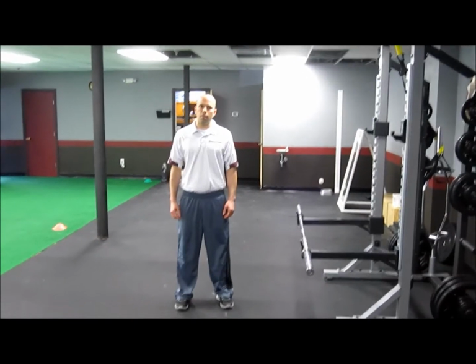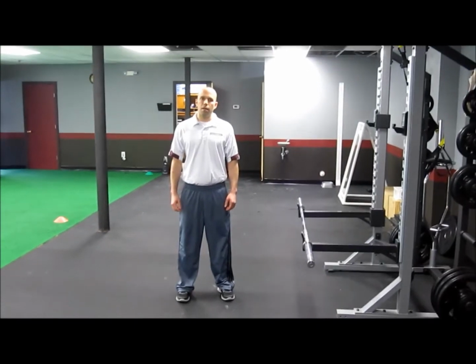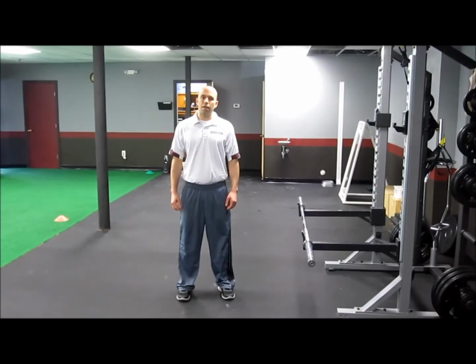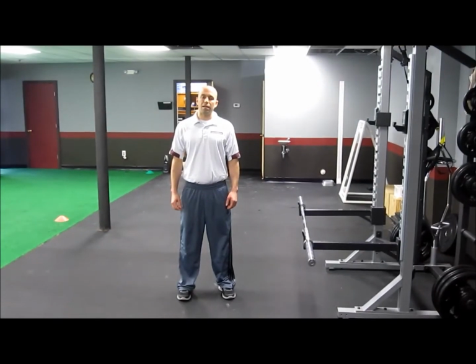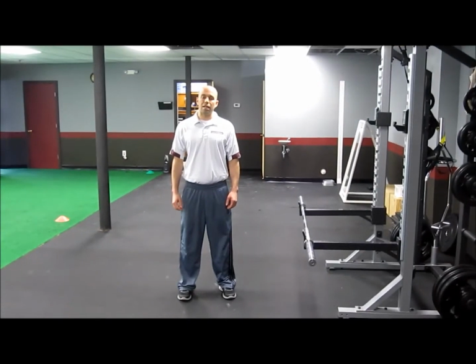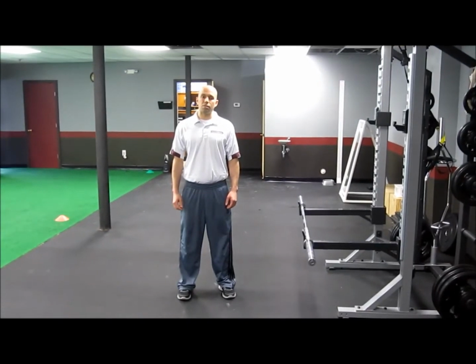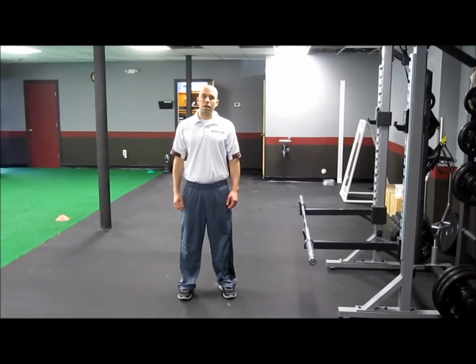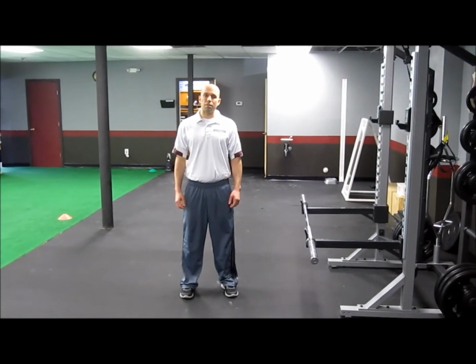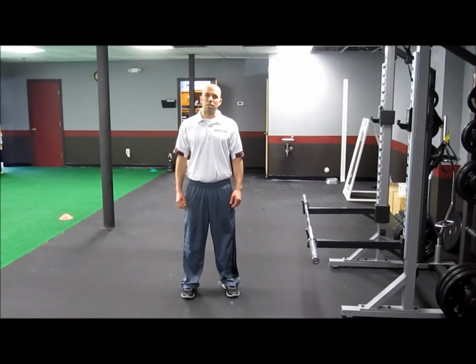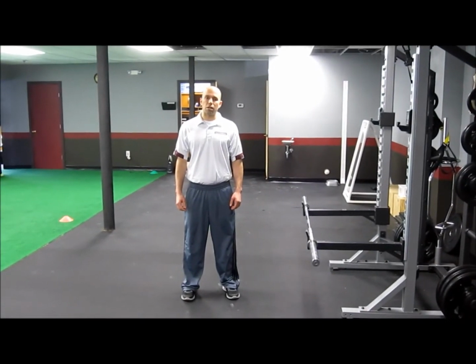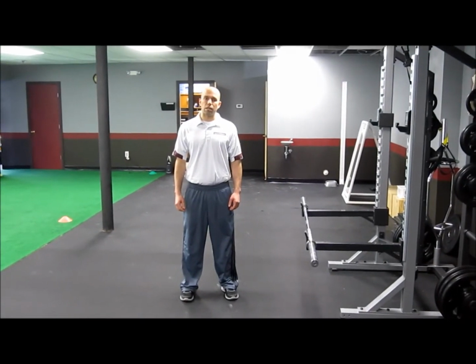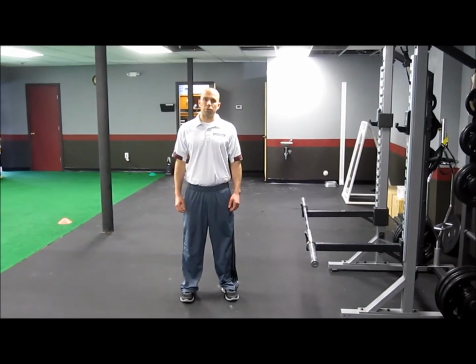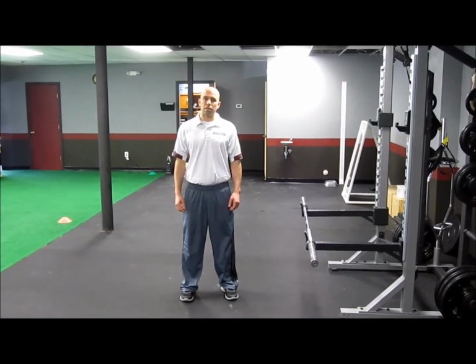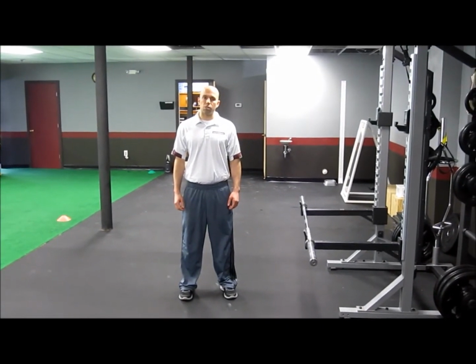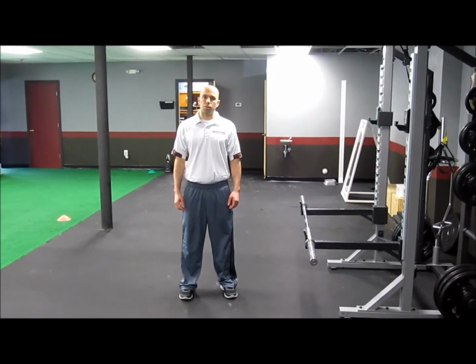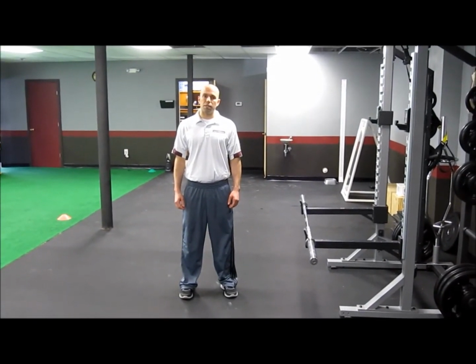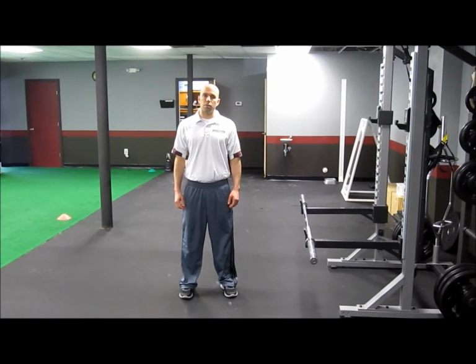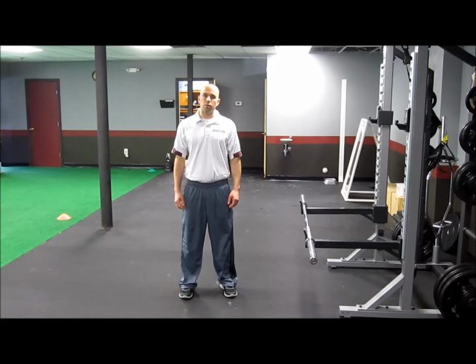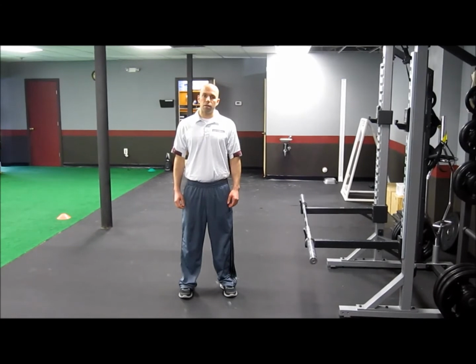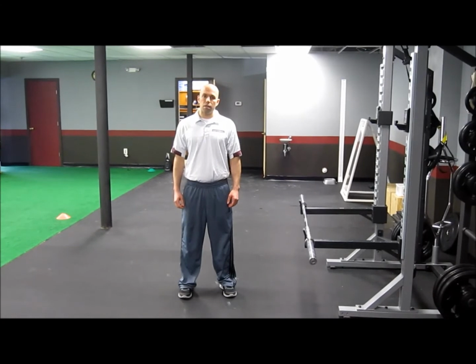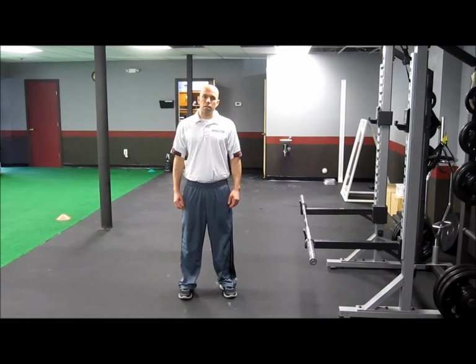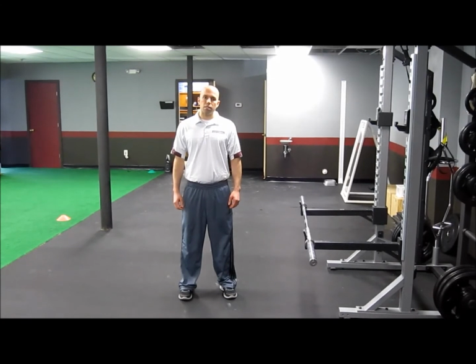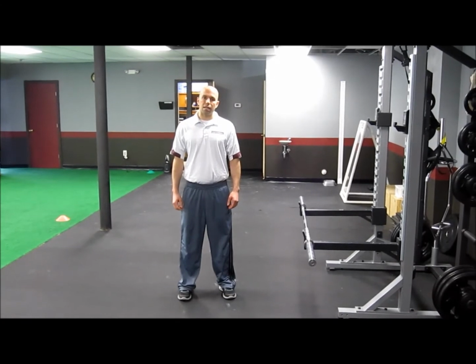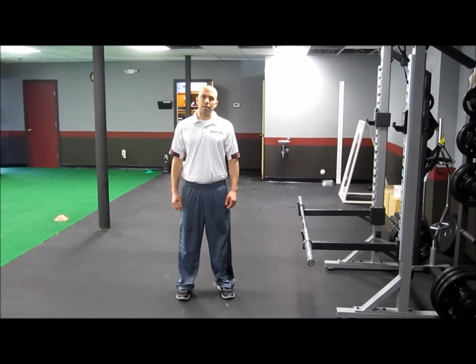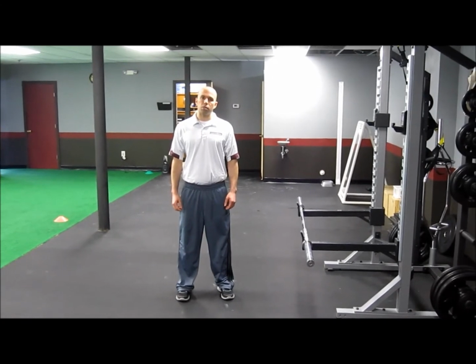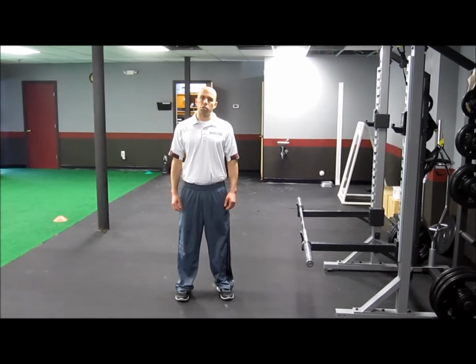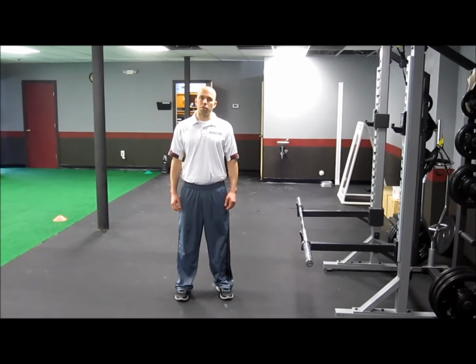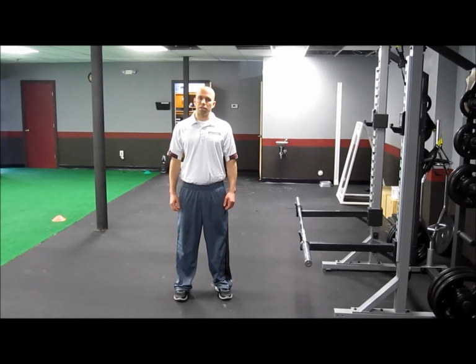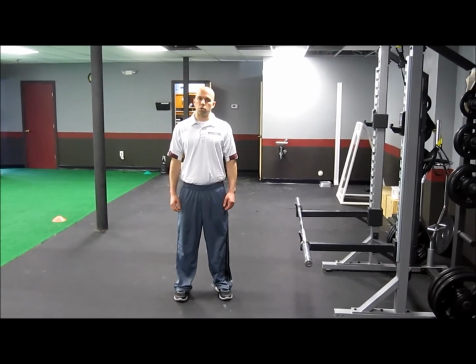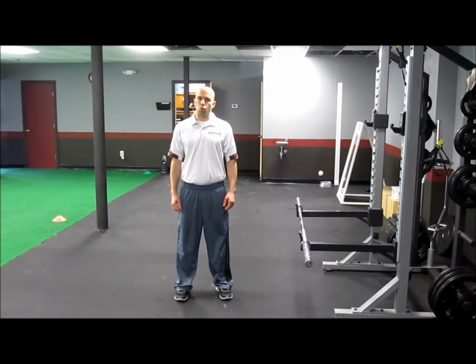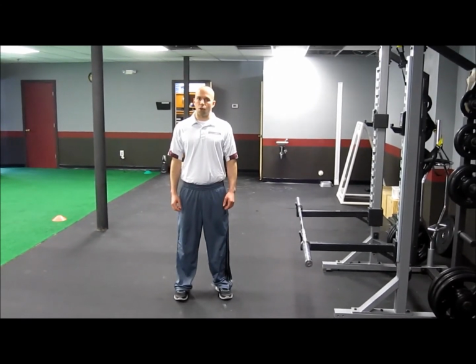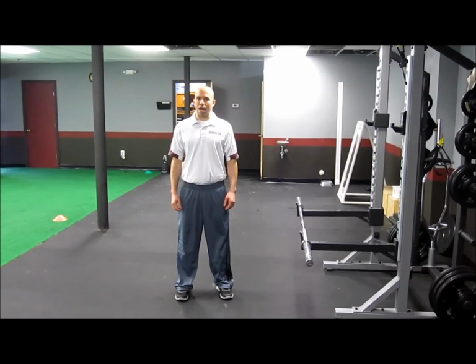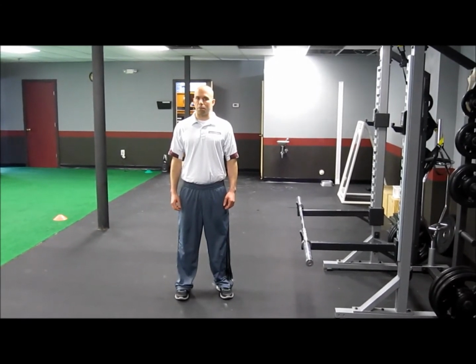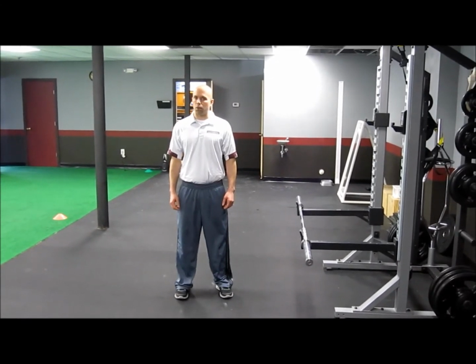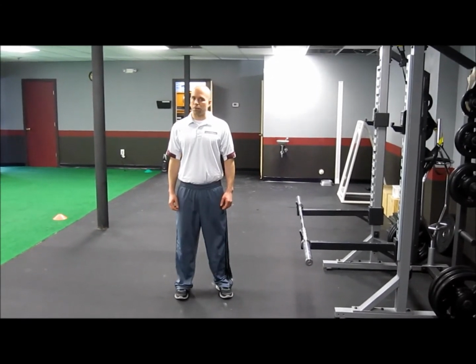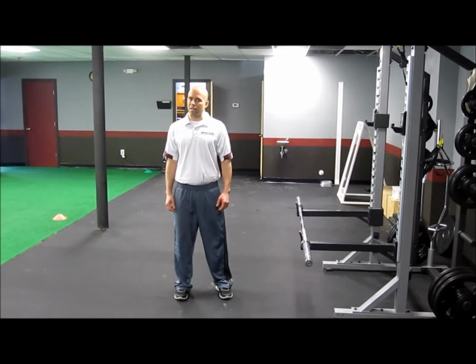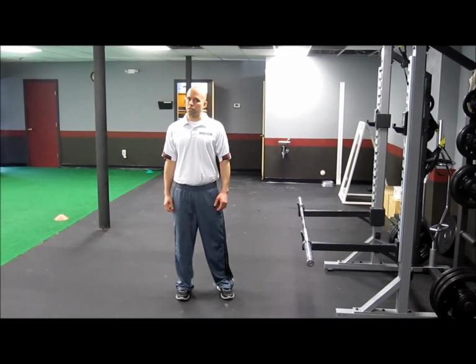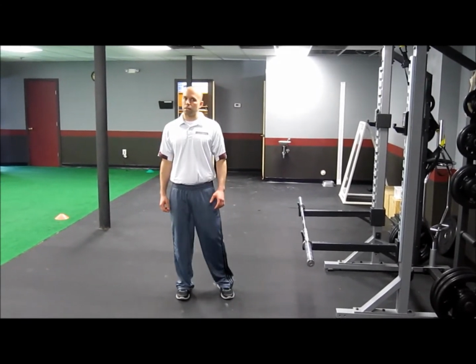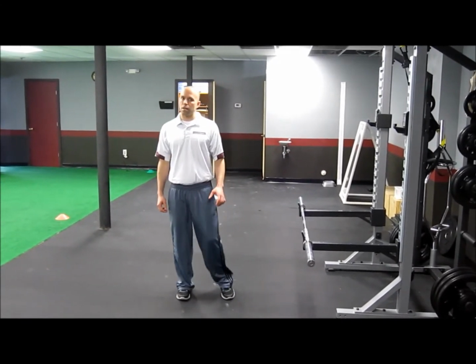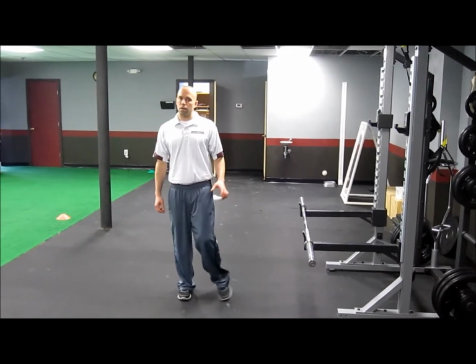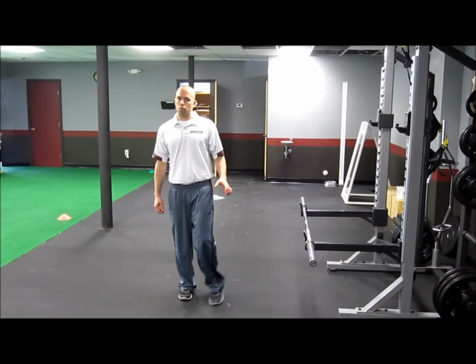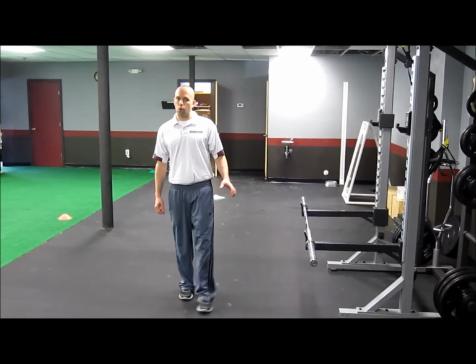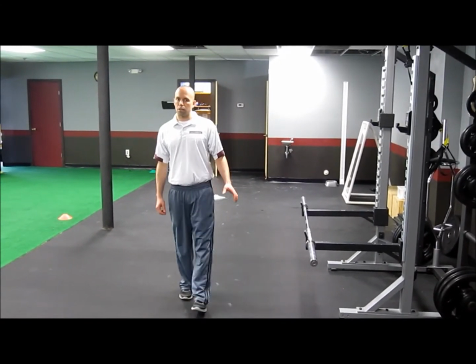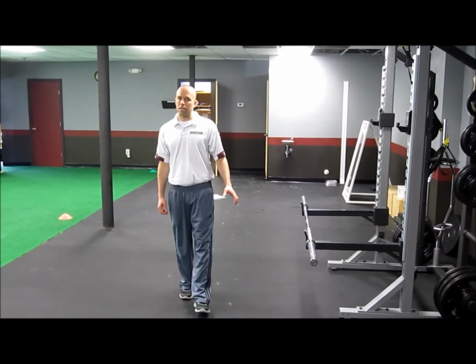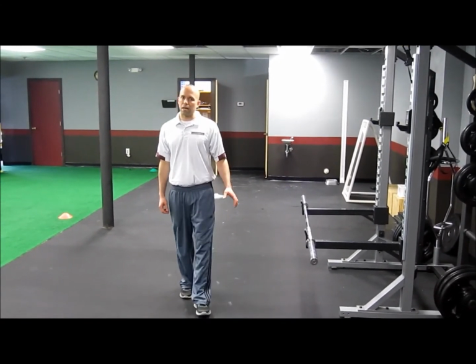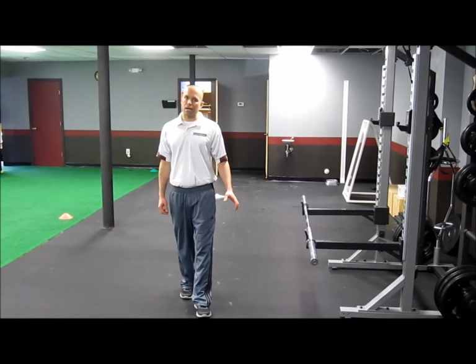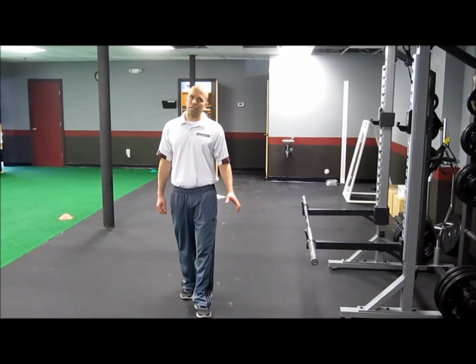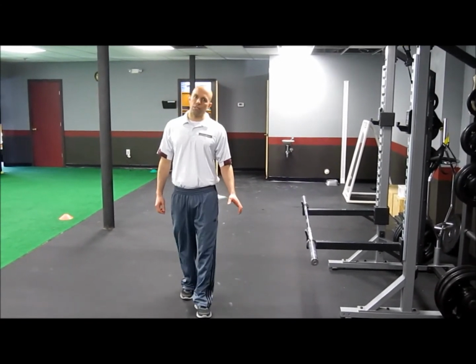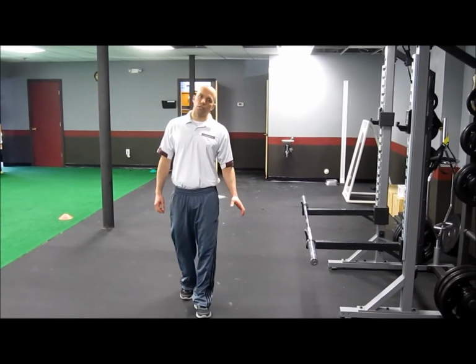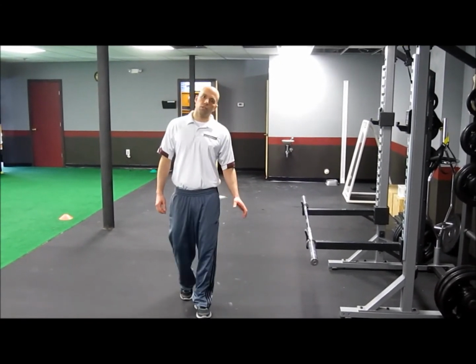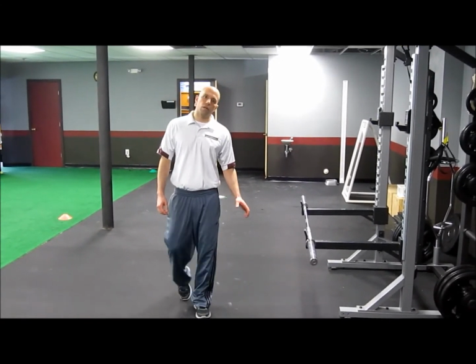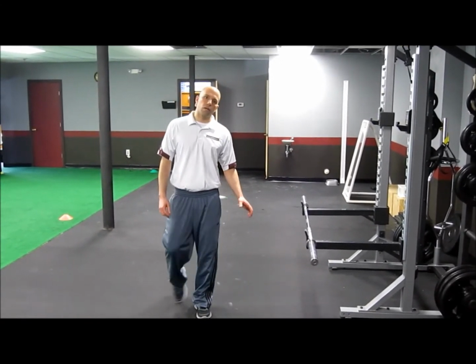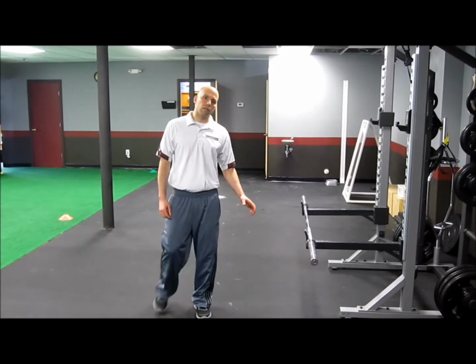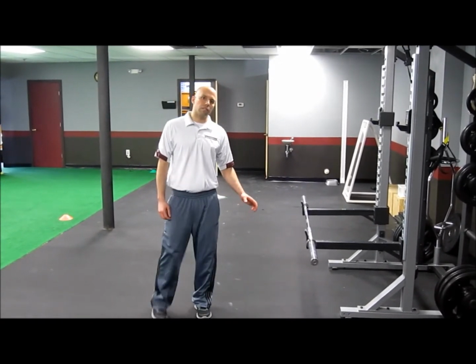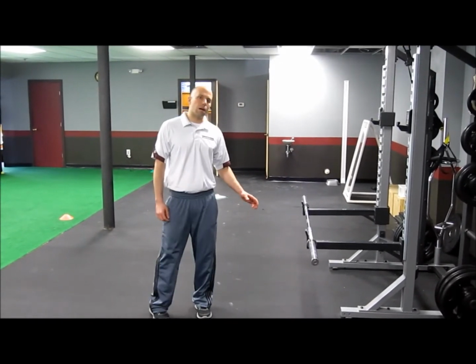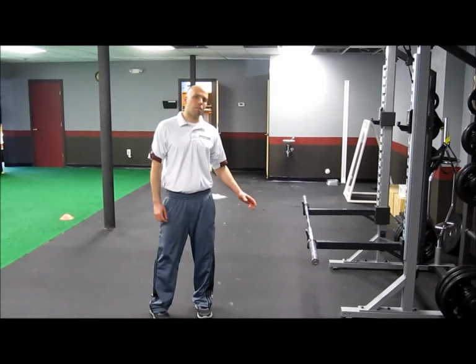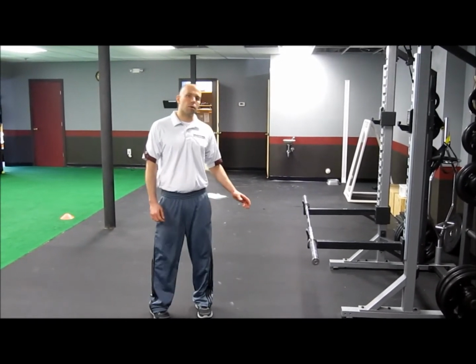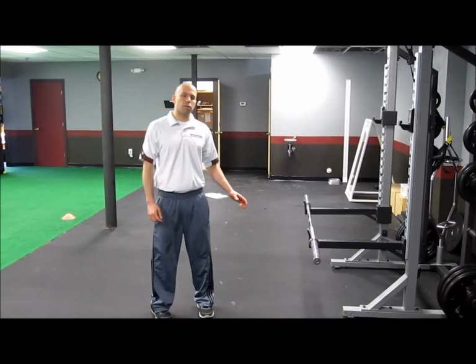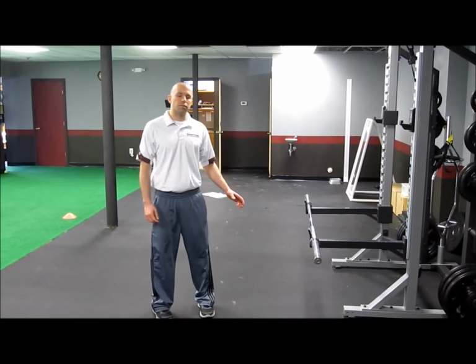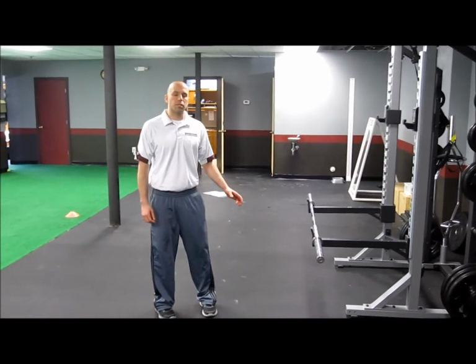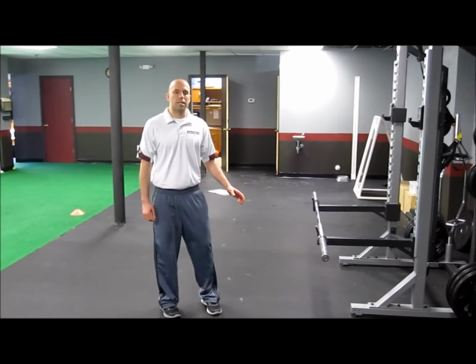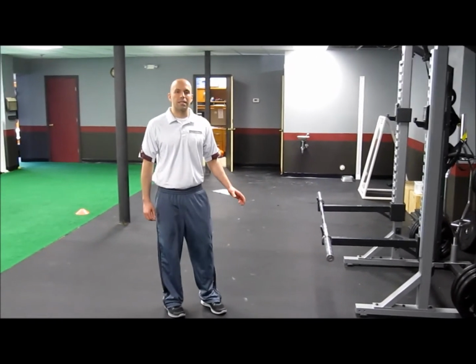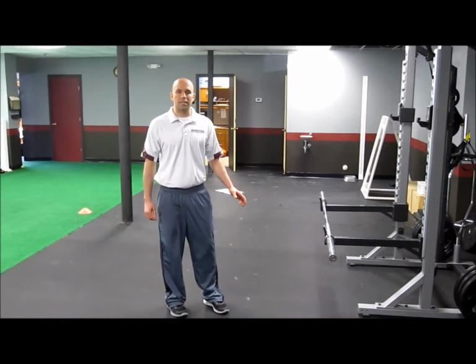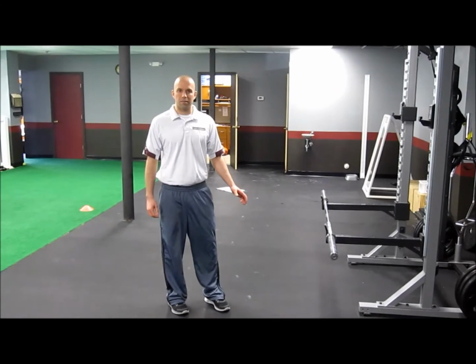Hey guys, Matt Majano here with SBU. Today I'm going to show you how to do a rack pull, and that's working on the top part of your deadlift.